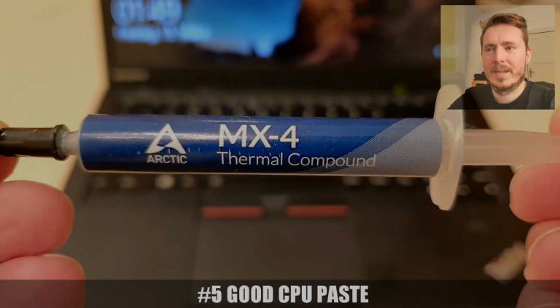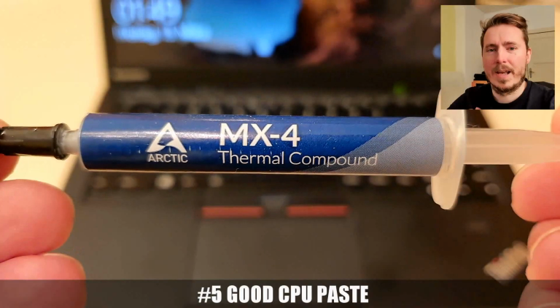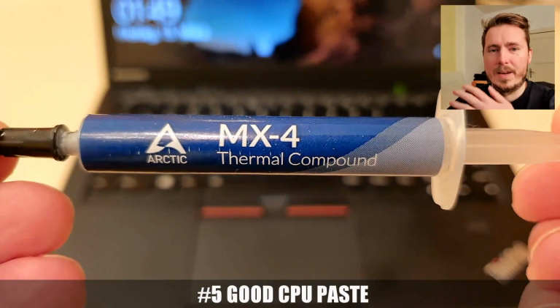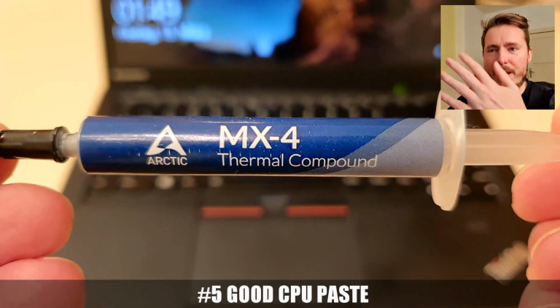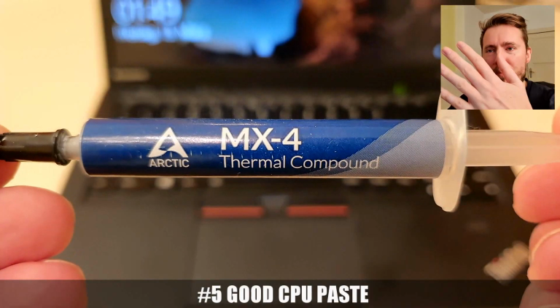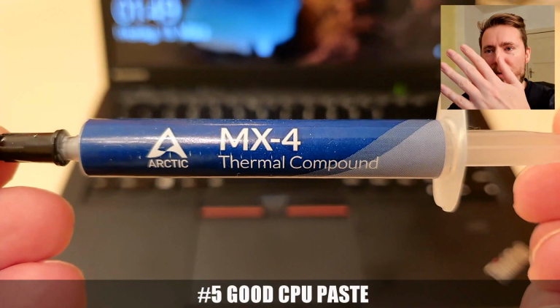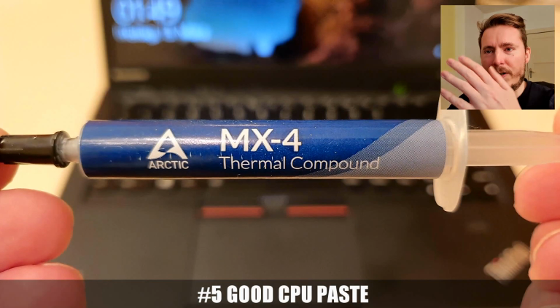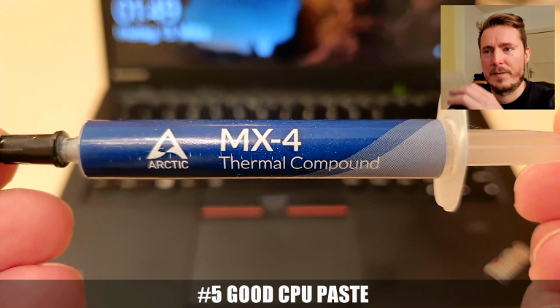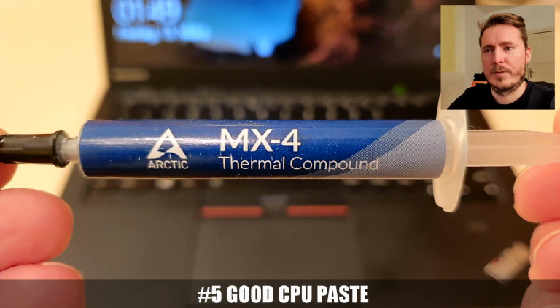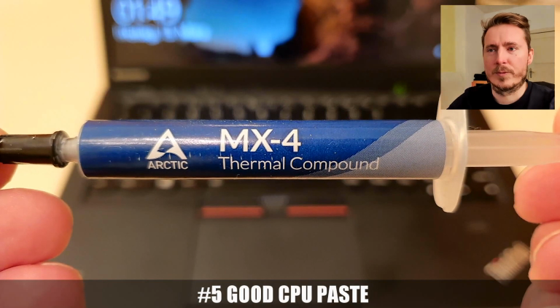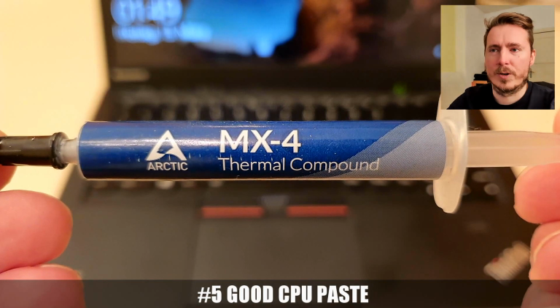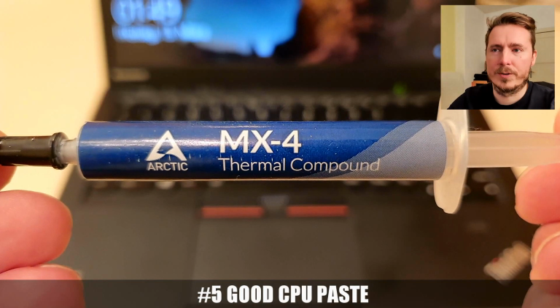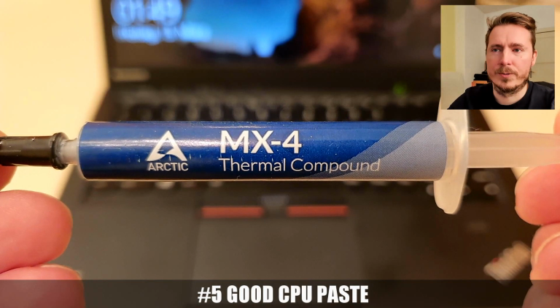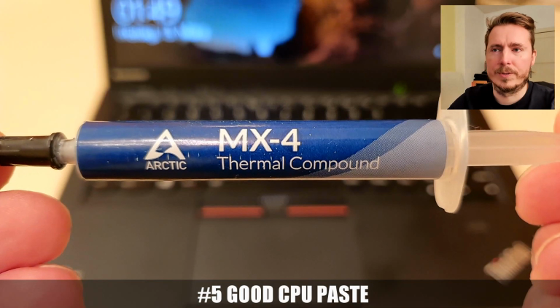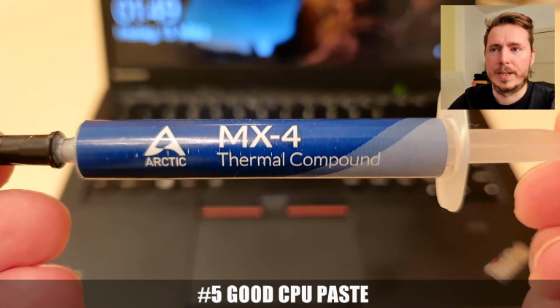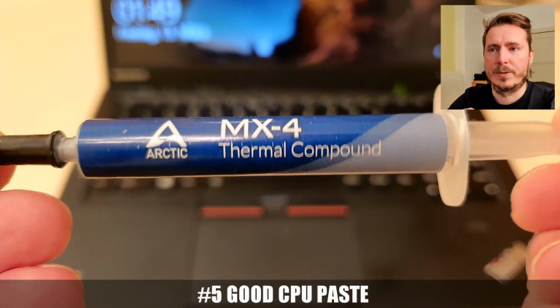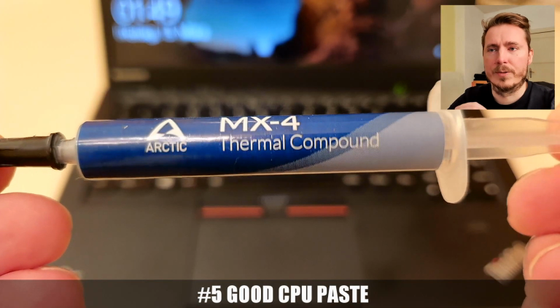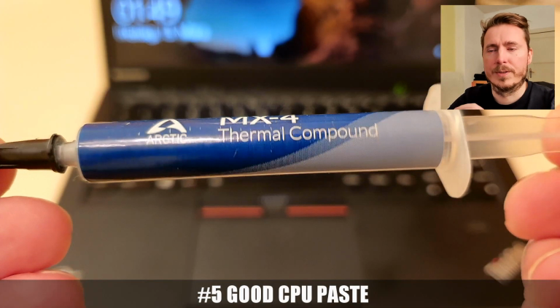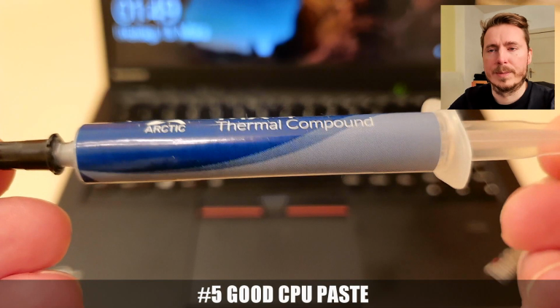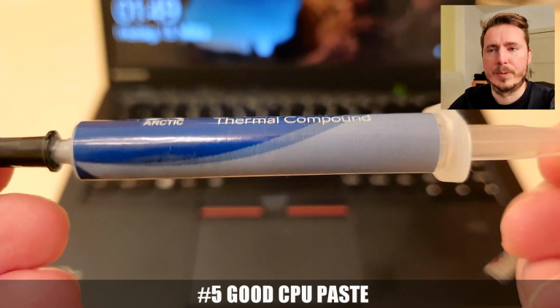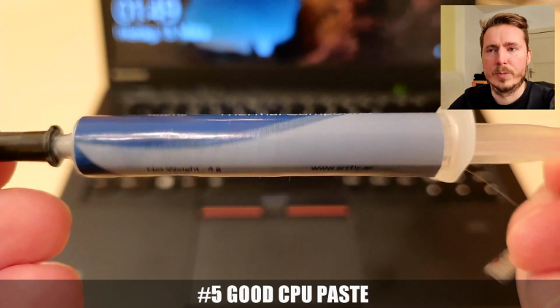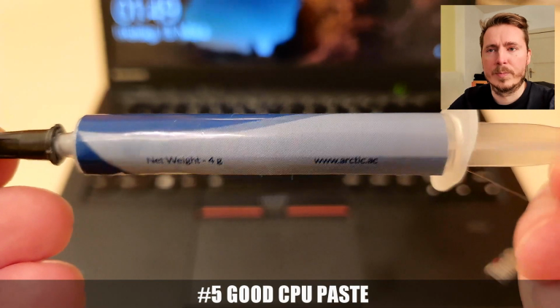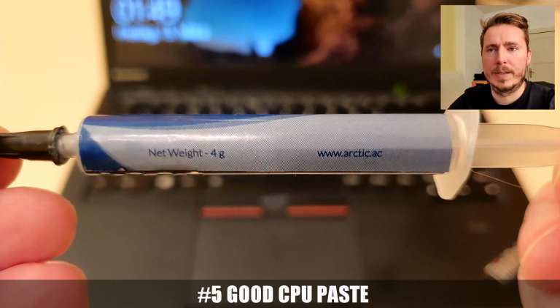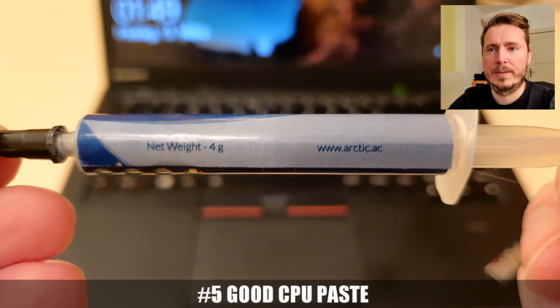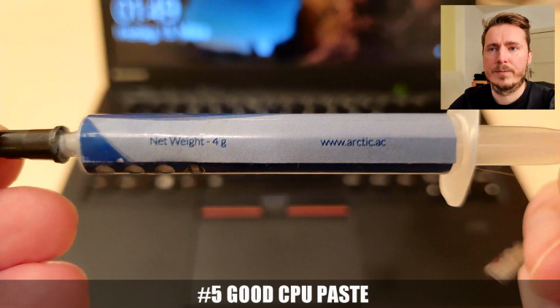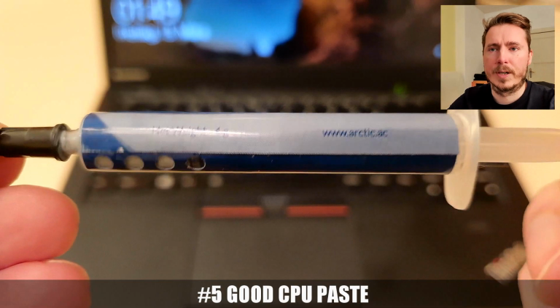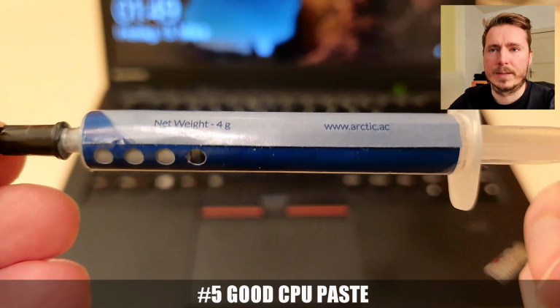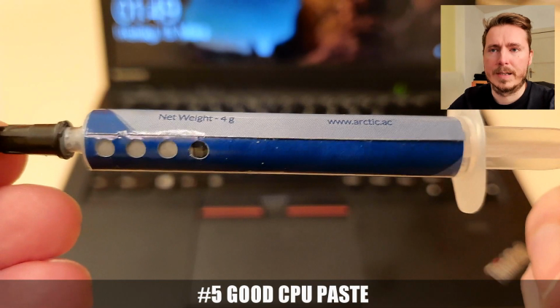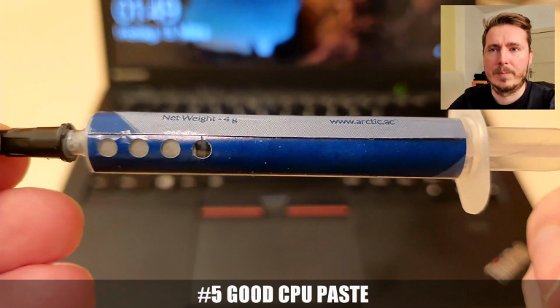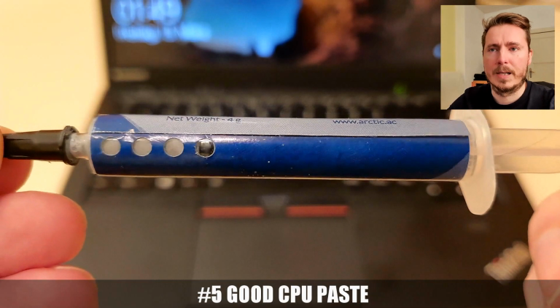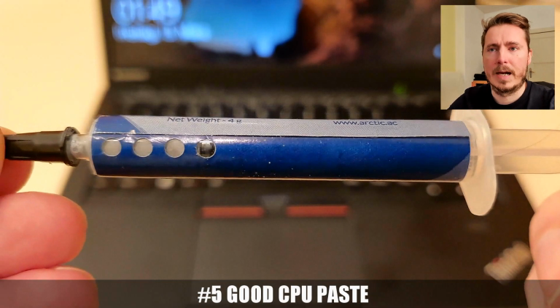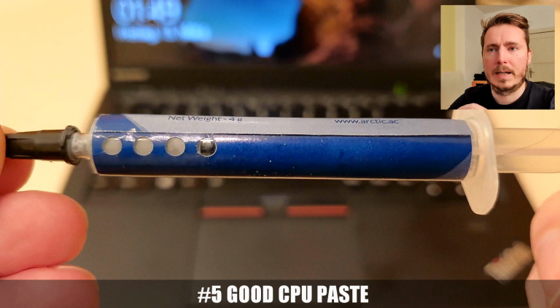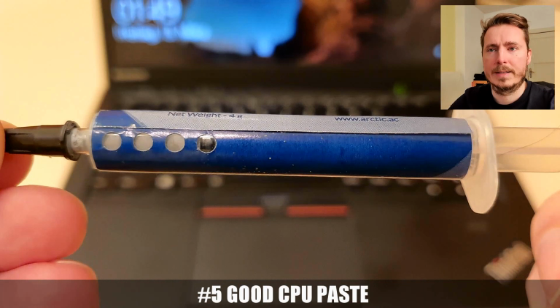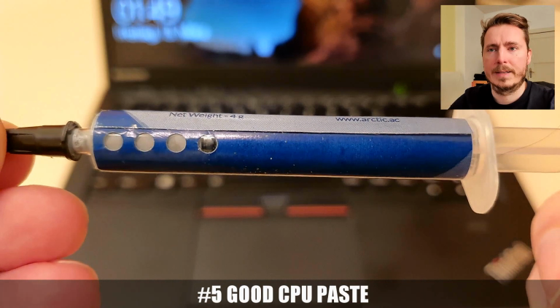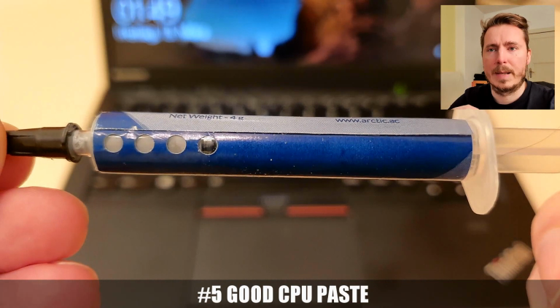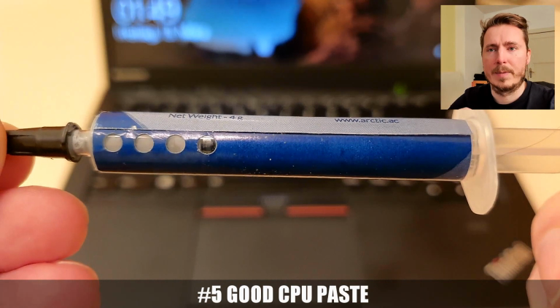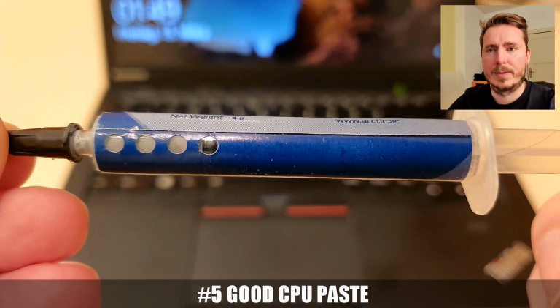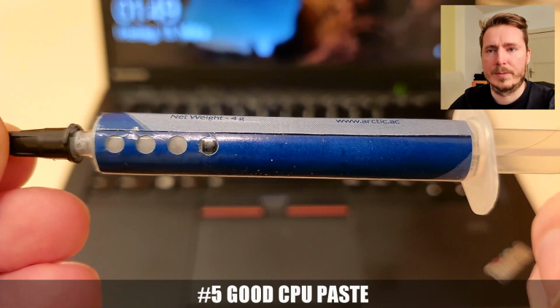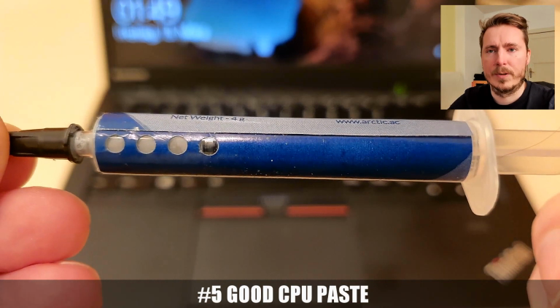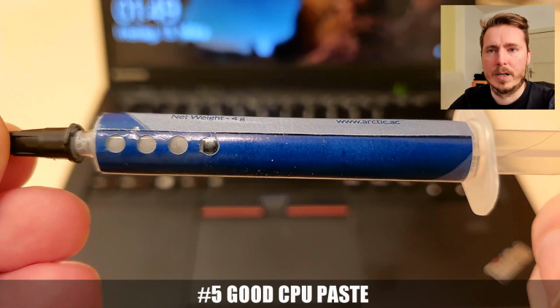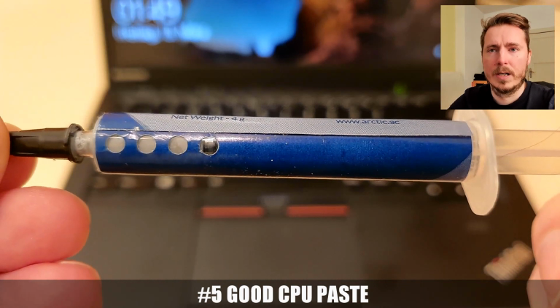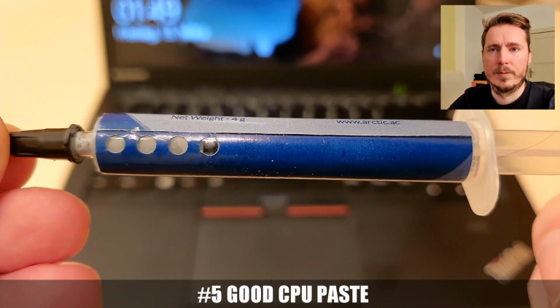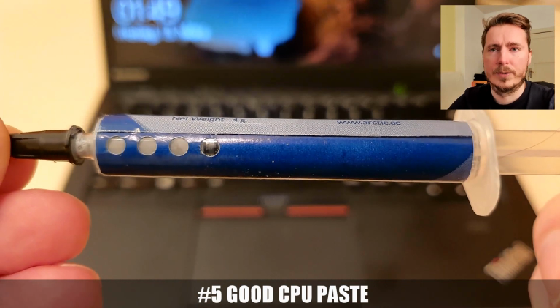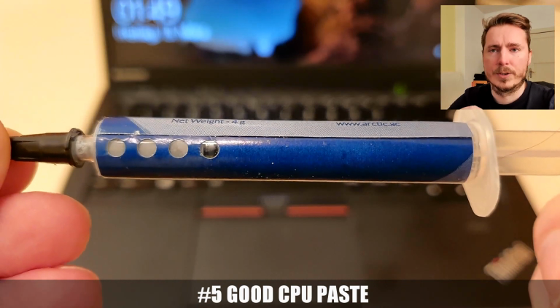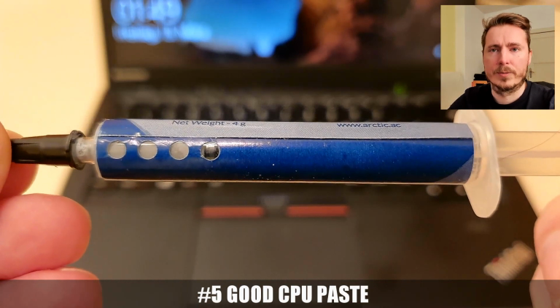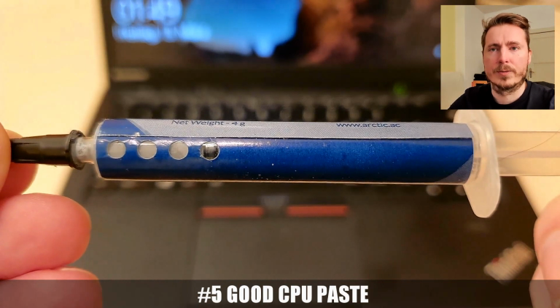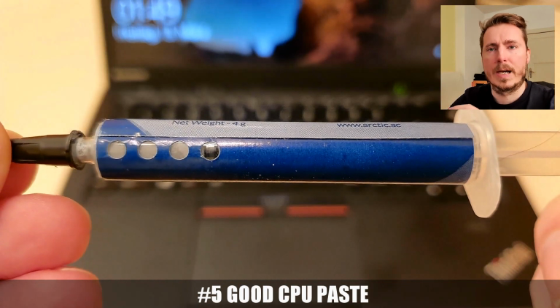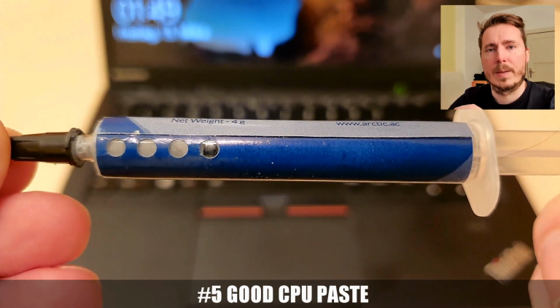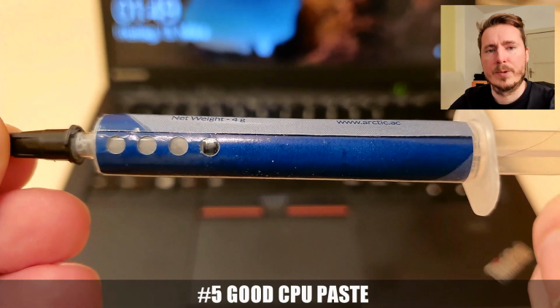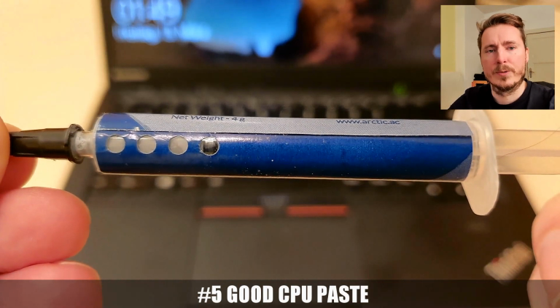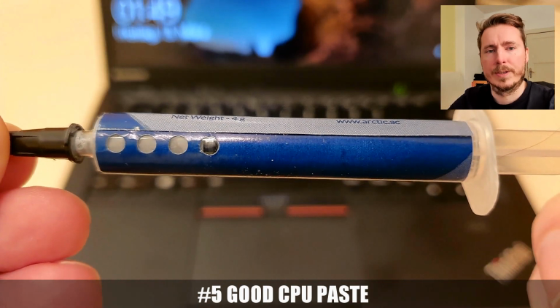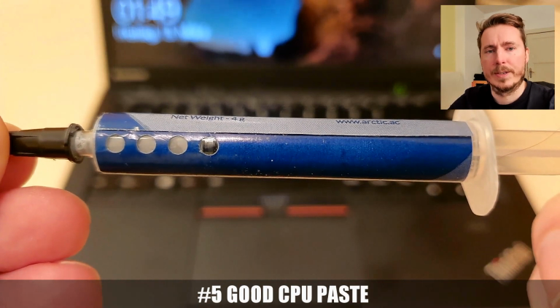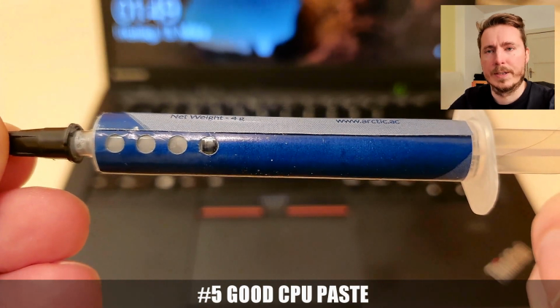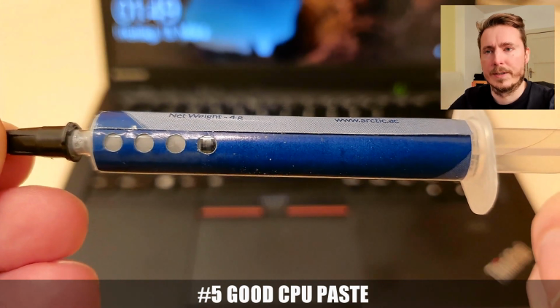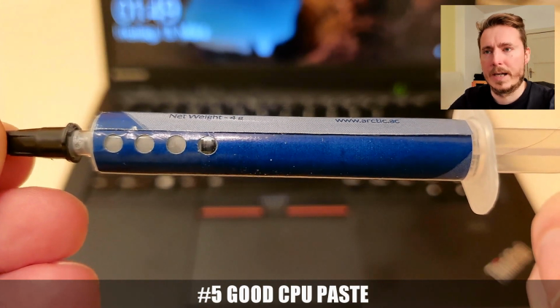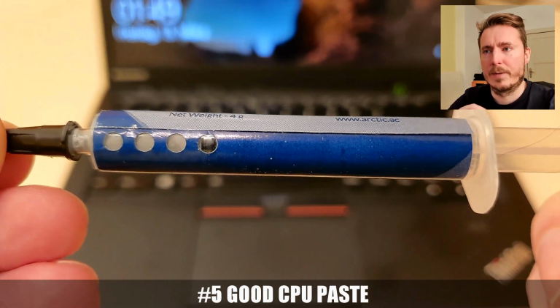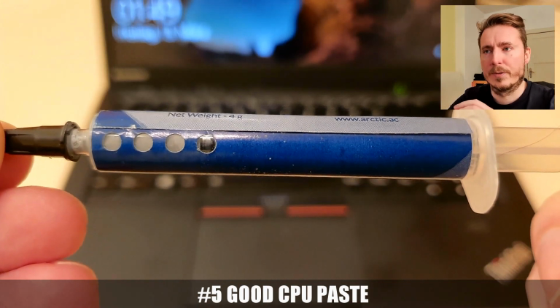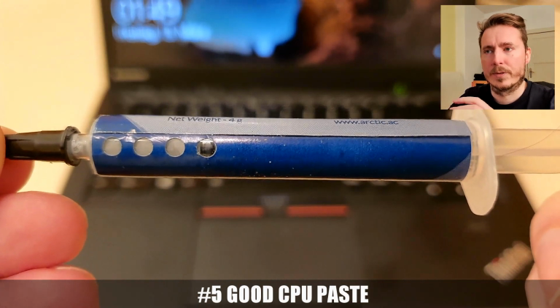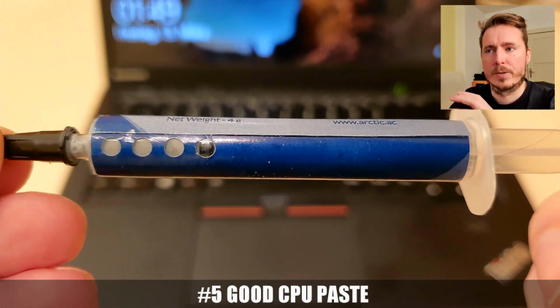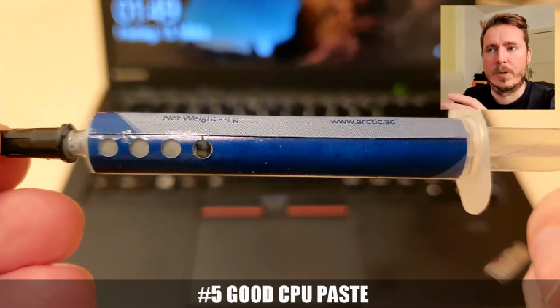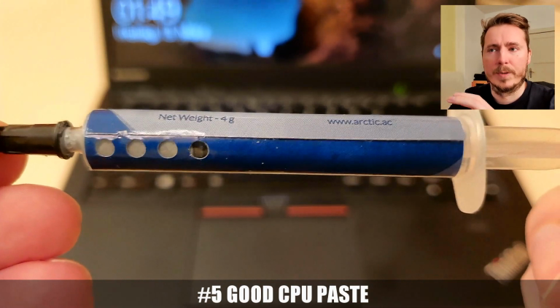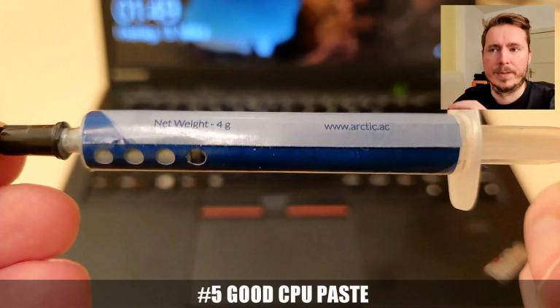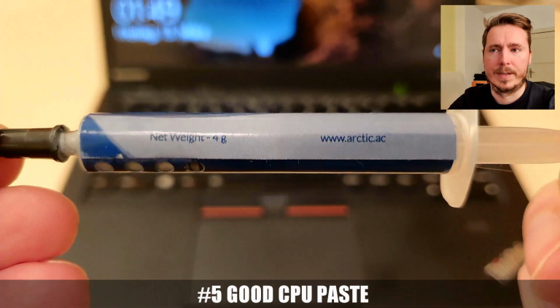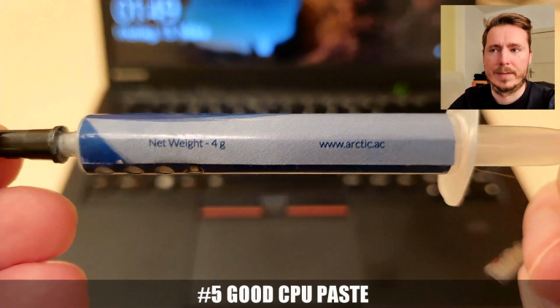And number 5 — of course, use a good CPU thermal paste, for example Arctic MX4, which is what I'm using here and I would recommend.